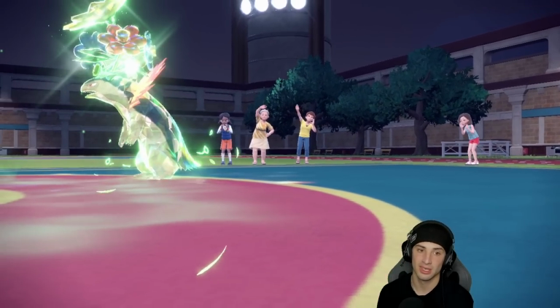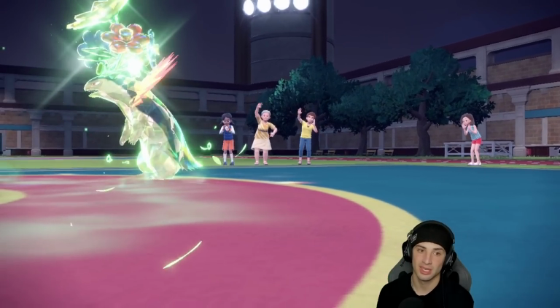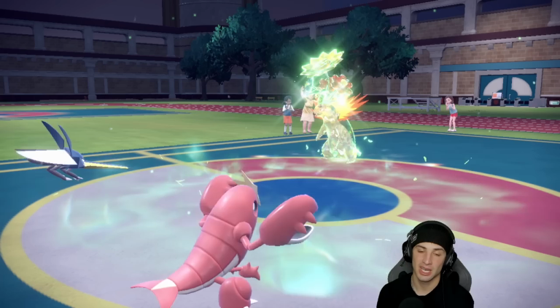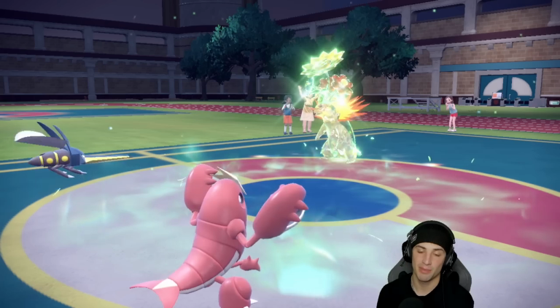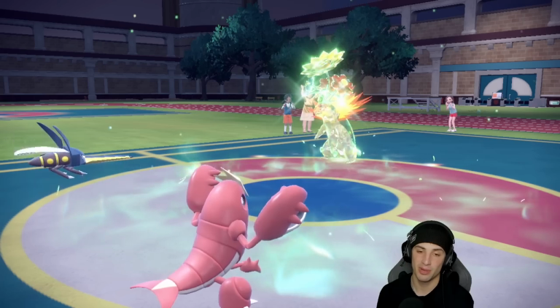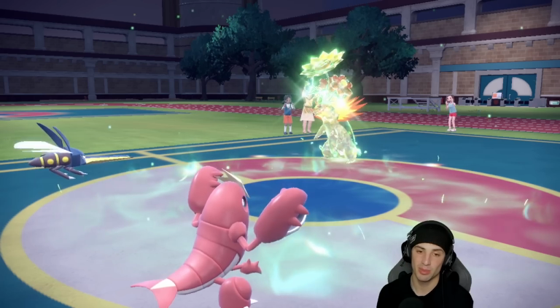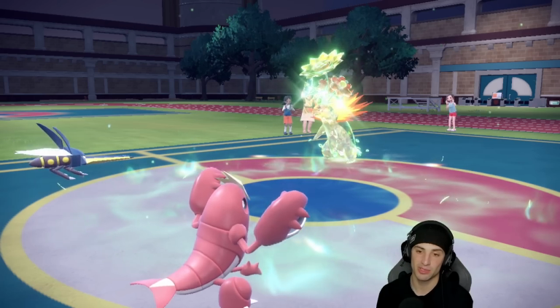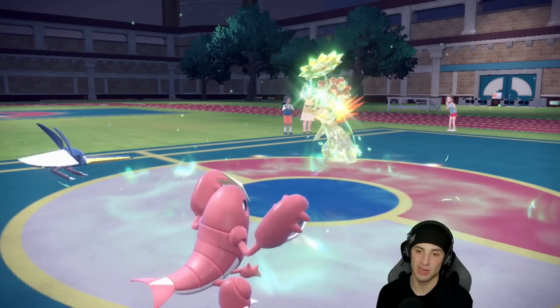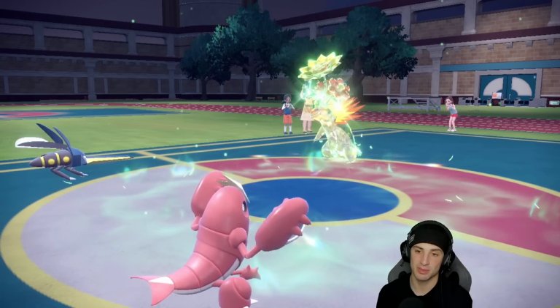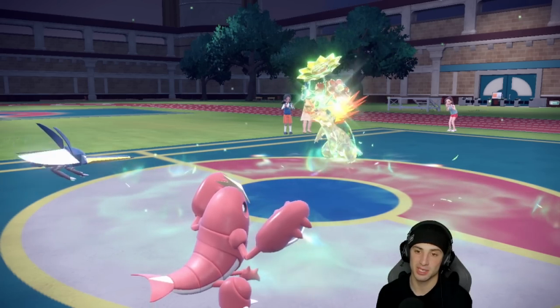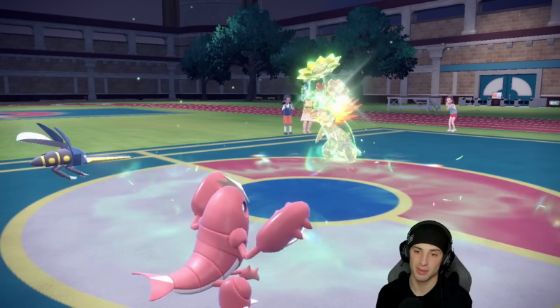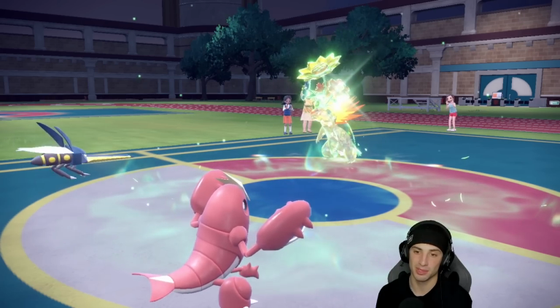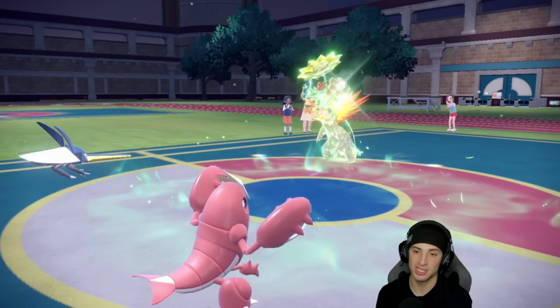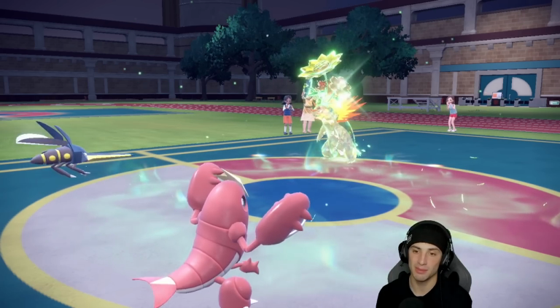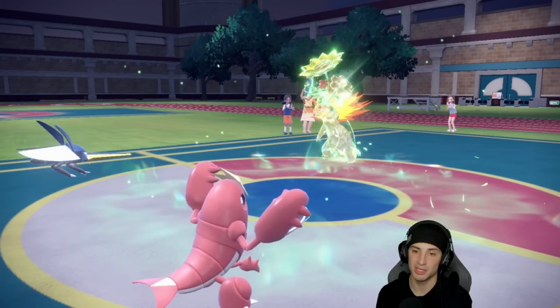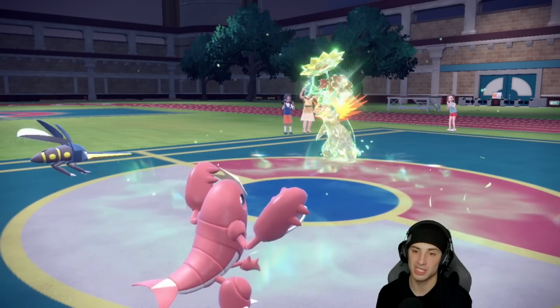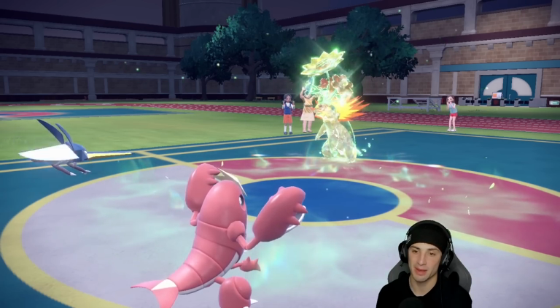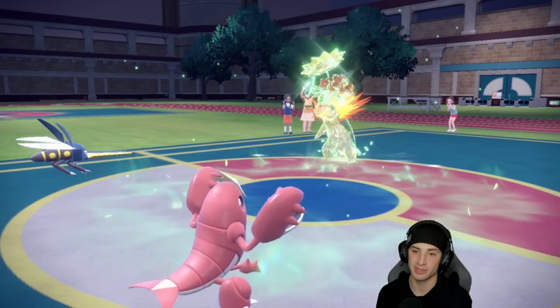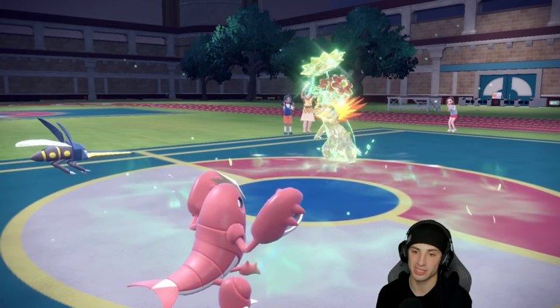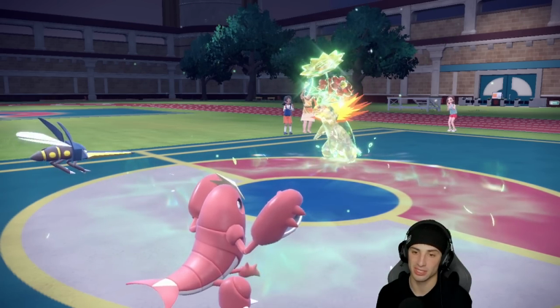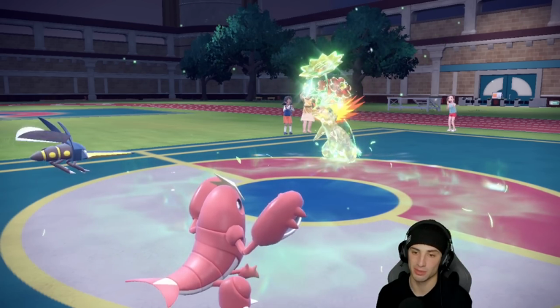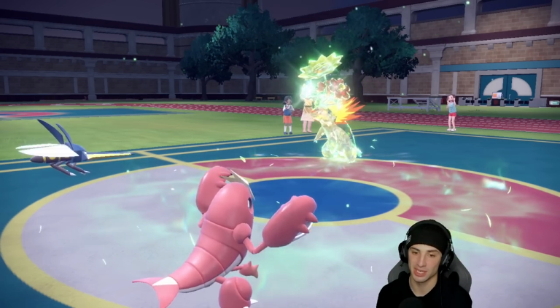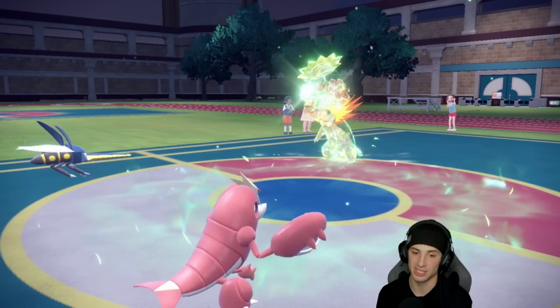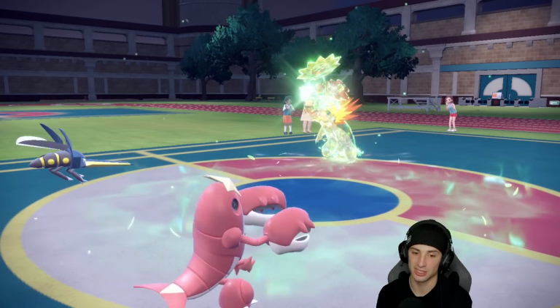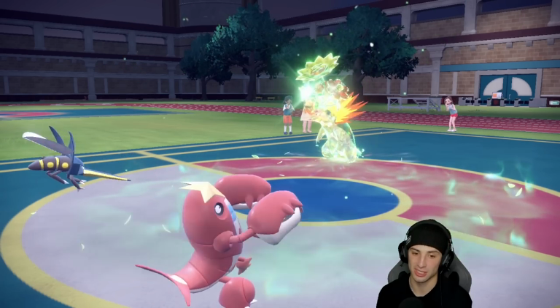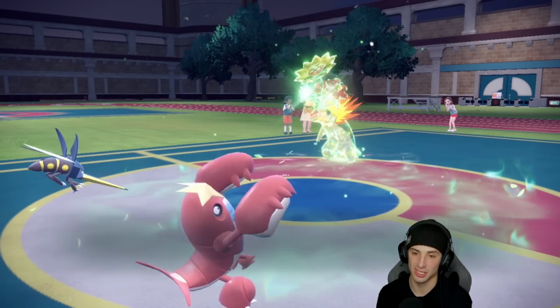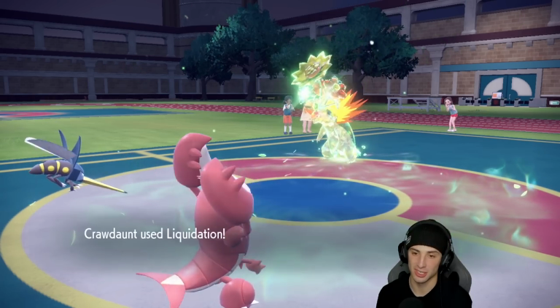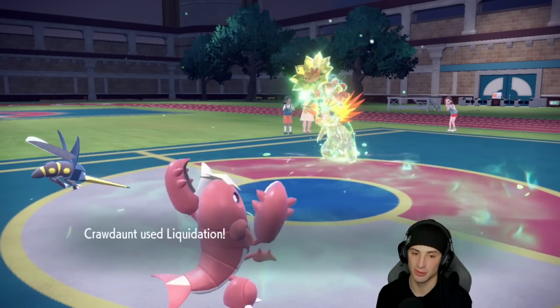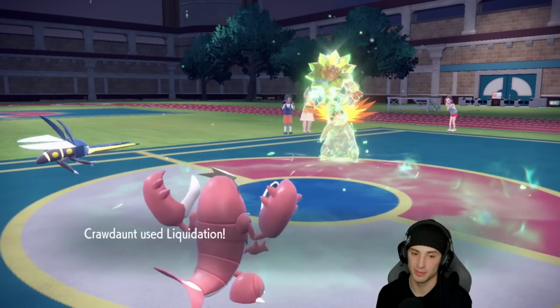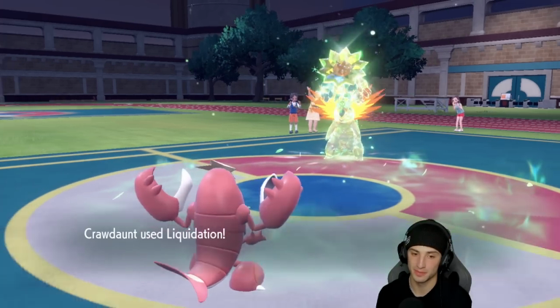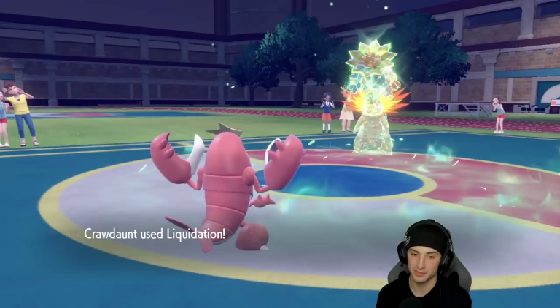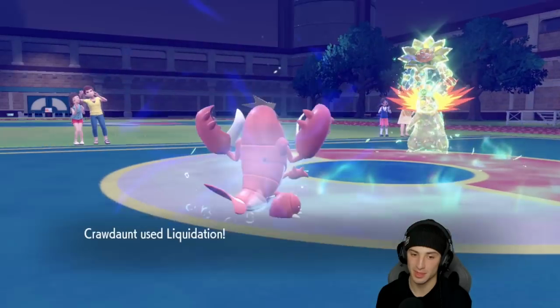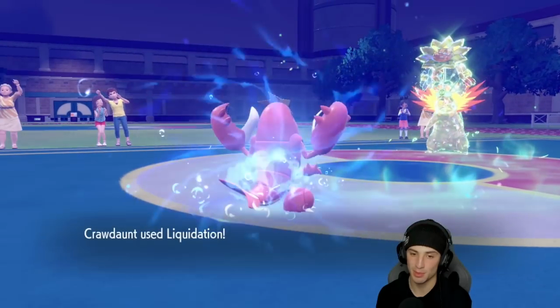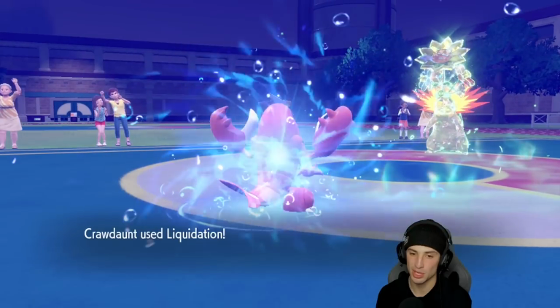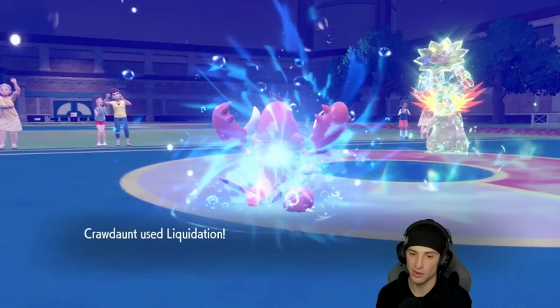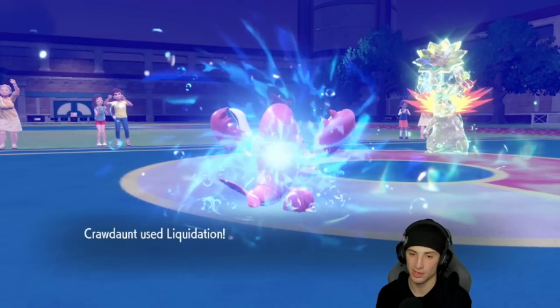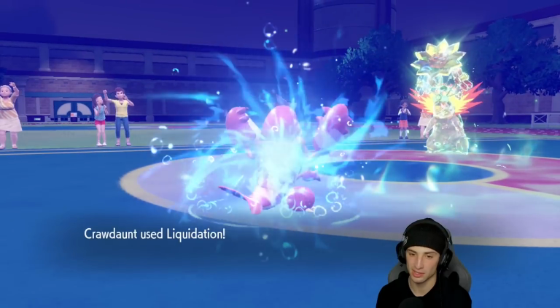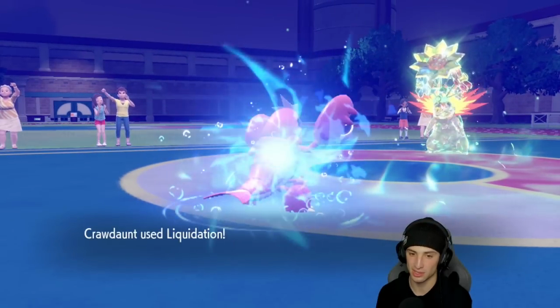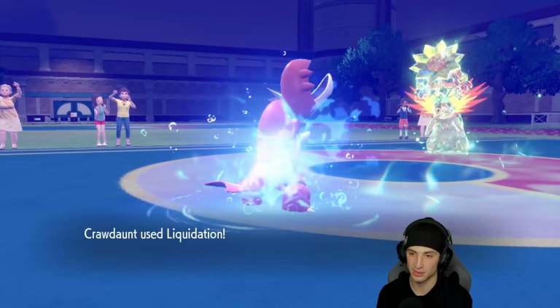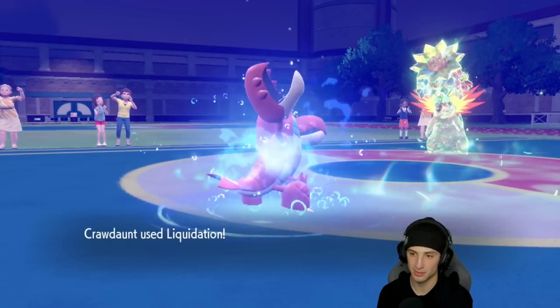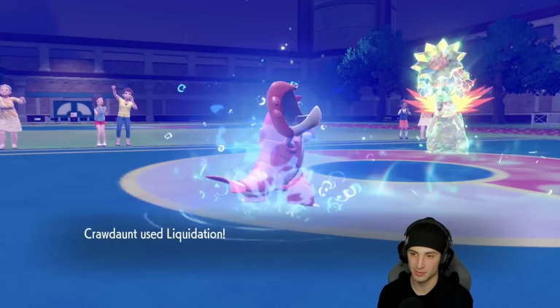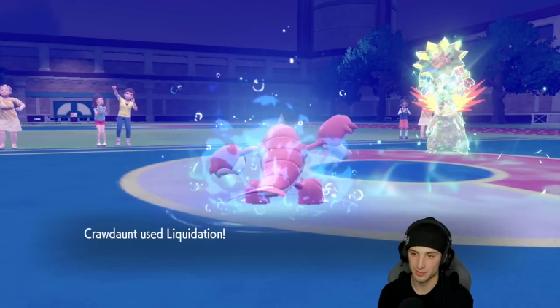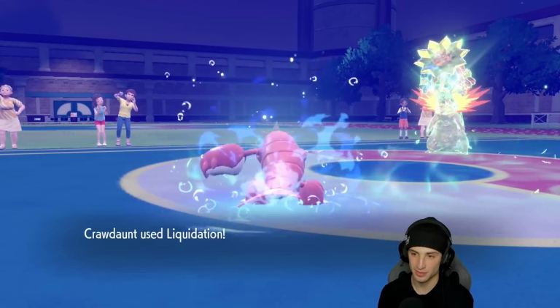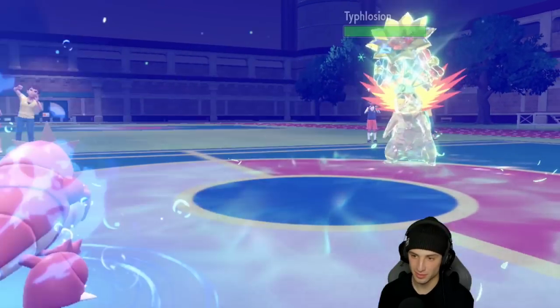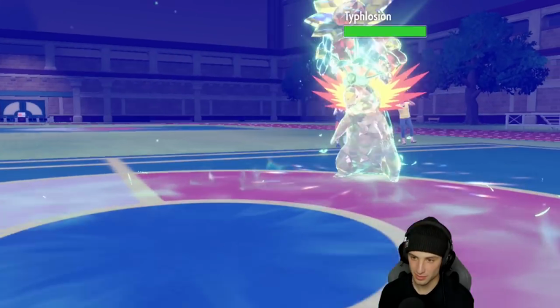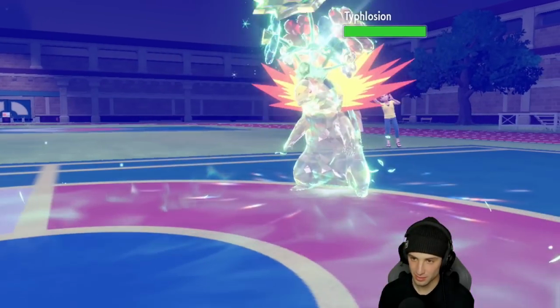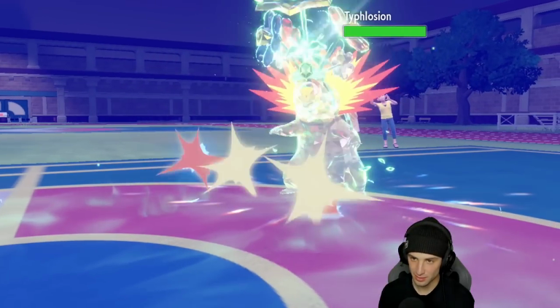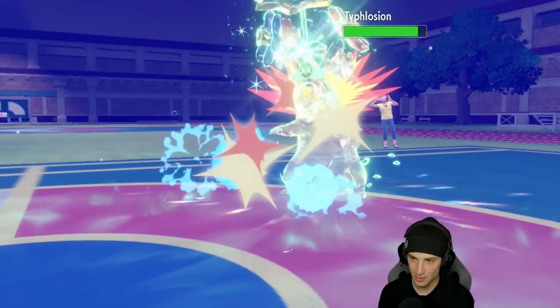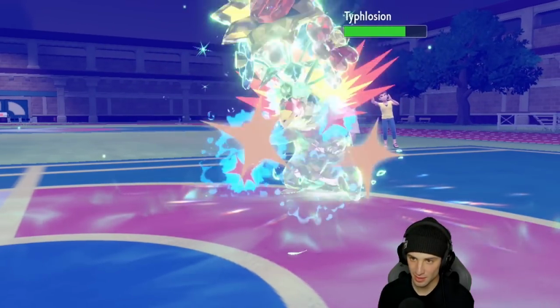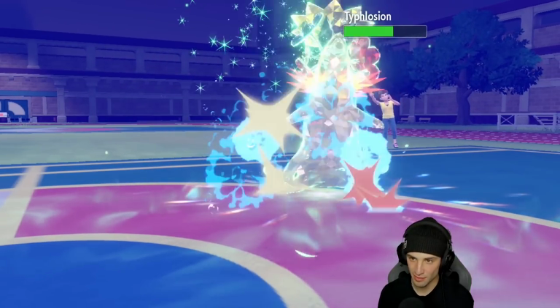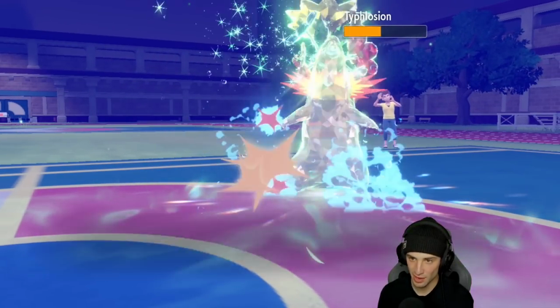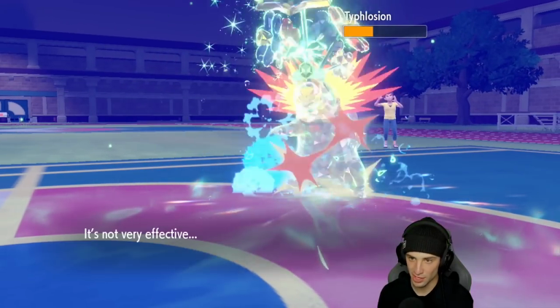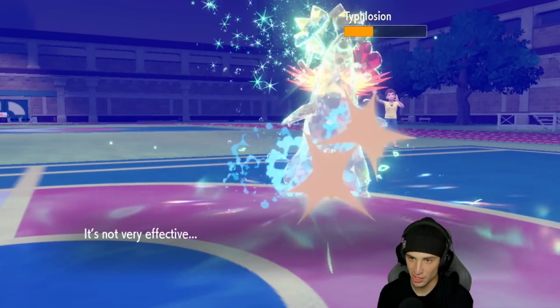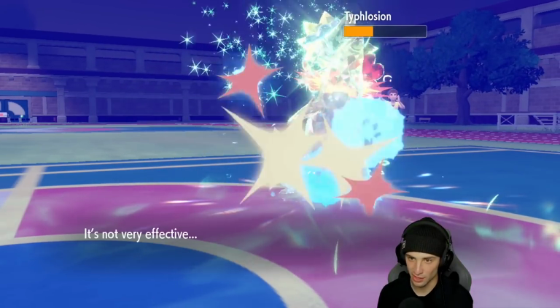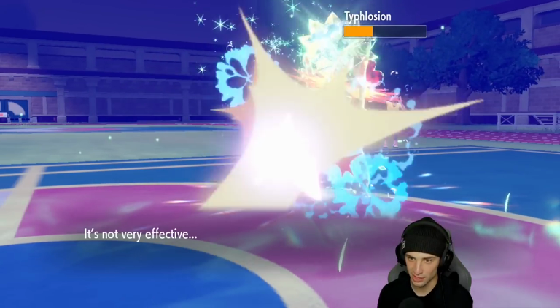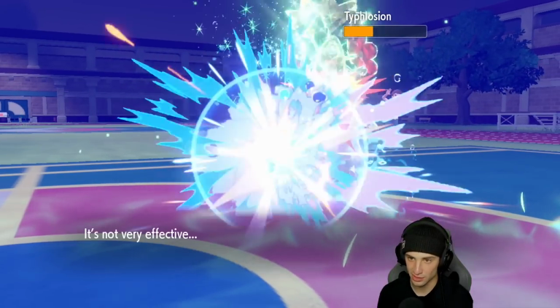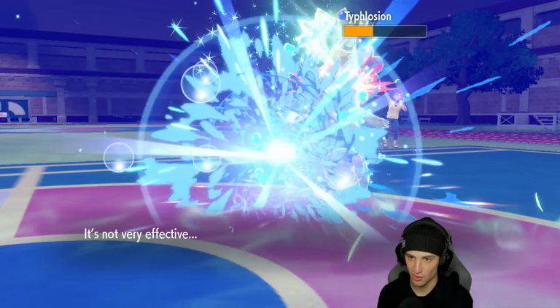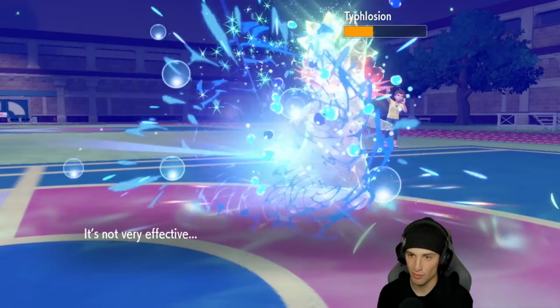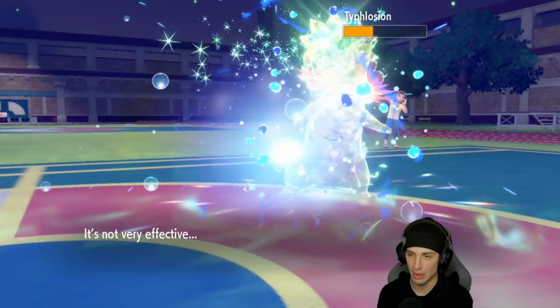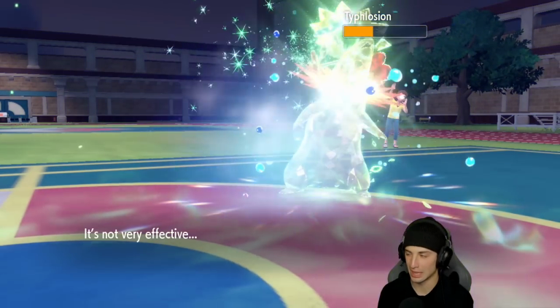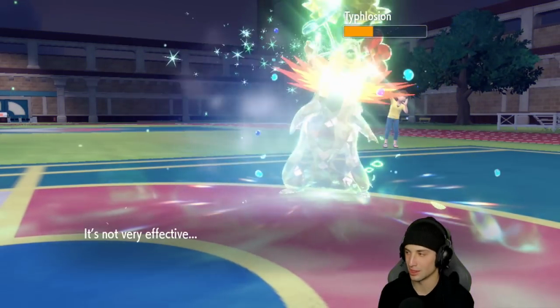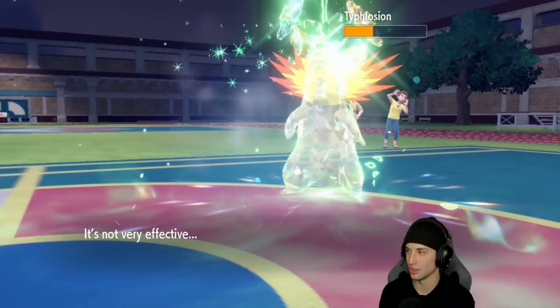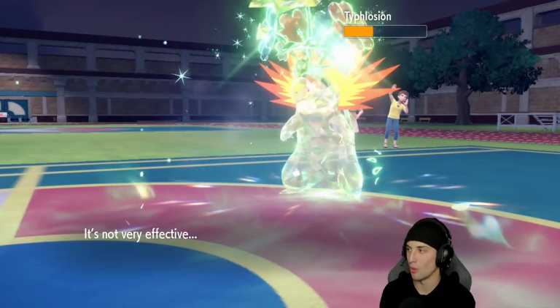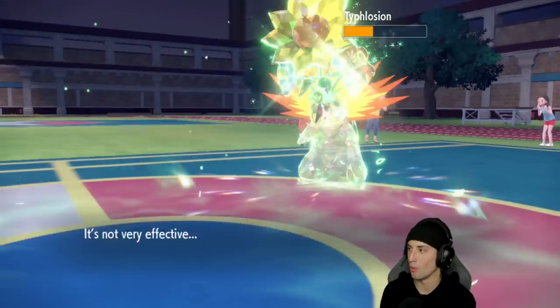I should have doubled down on Typhlosion with Bug Buzz — it would have covered that. But no protect from Umbreon — Choice Specs Bug Buzz picks up the KO and that pretty much wraps it up. I'm curious to see how much damage Liquidation does.